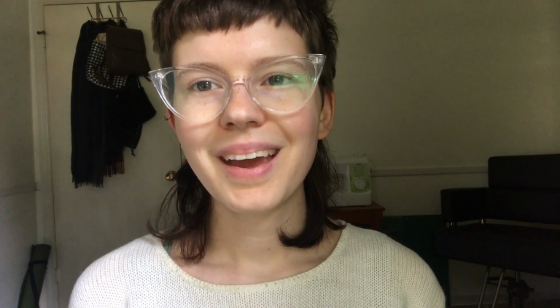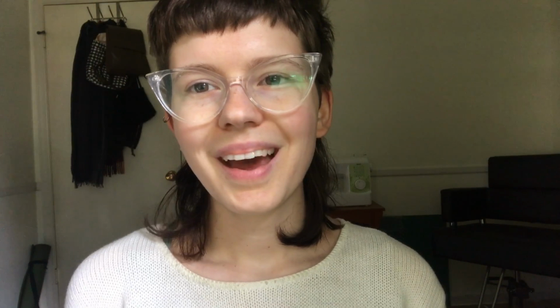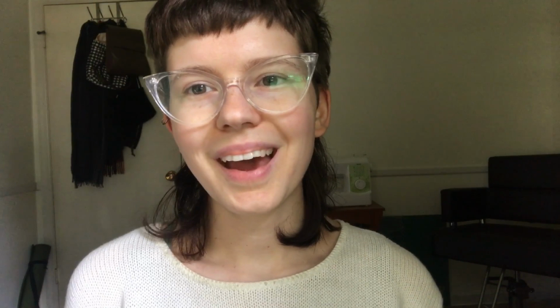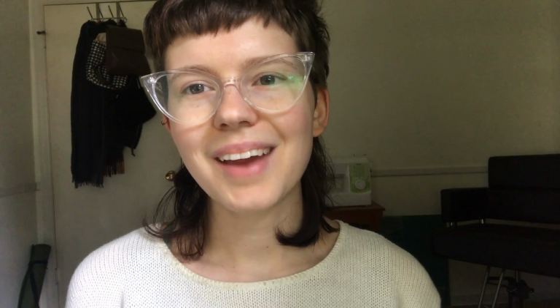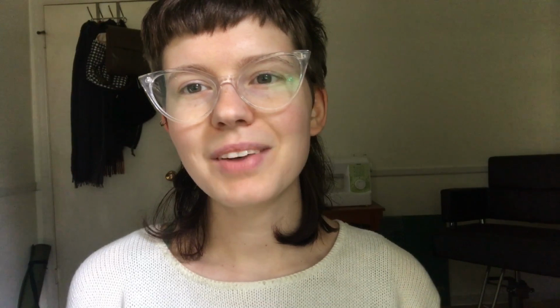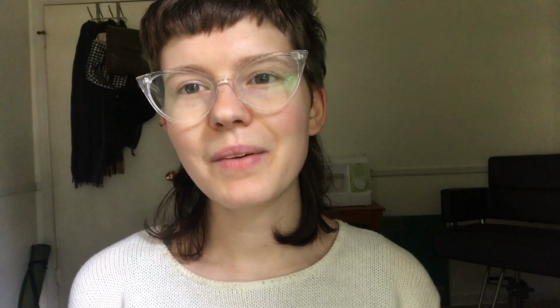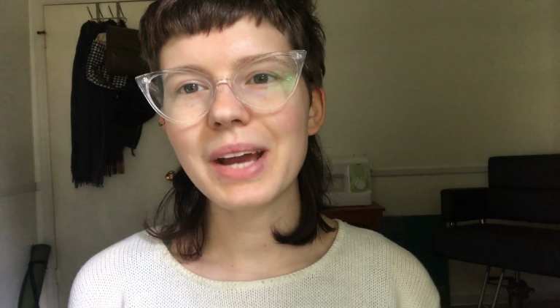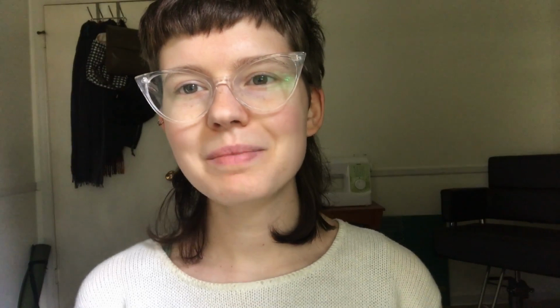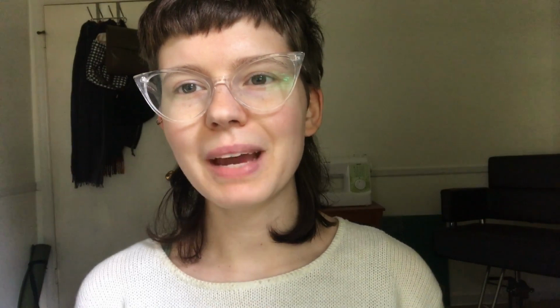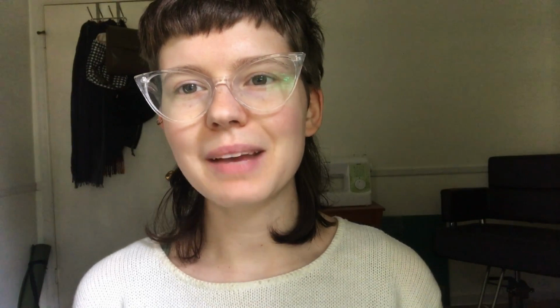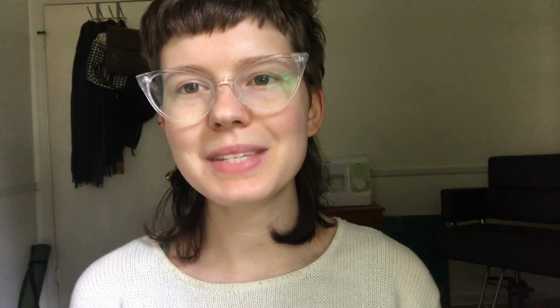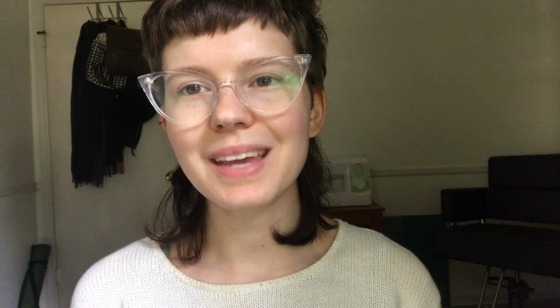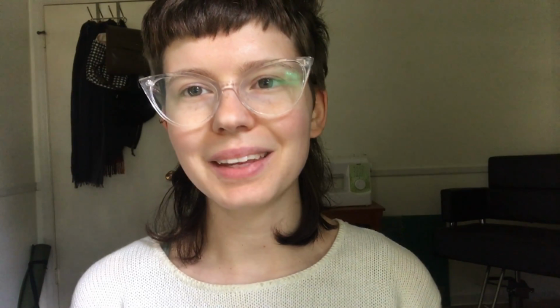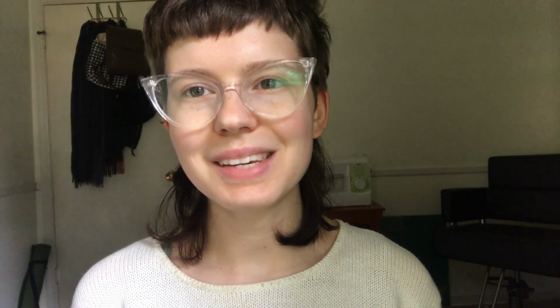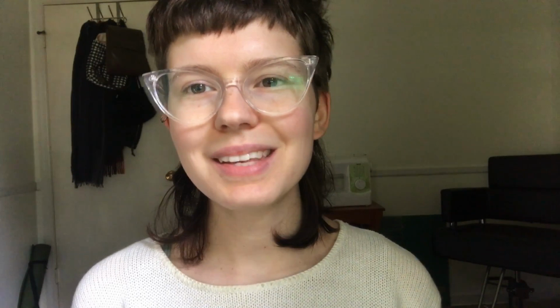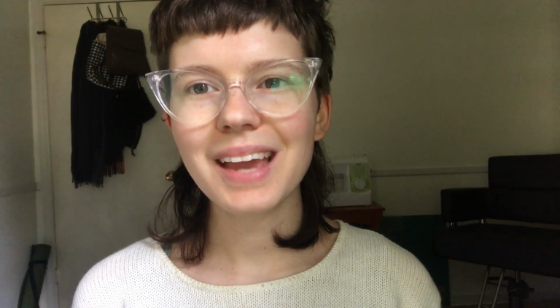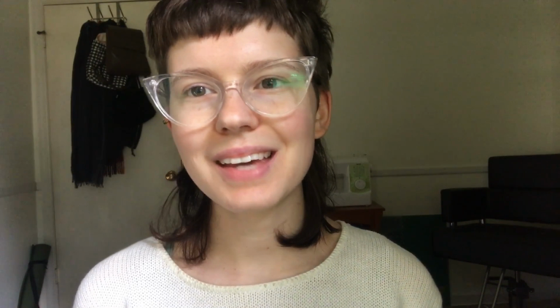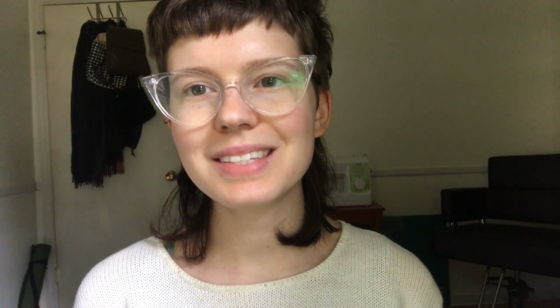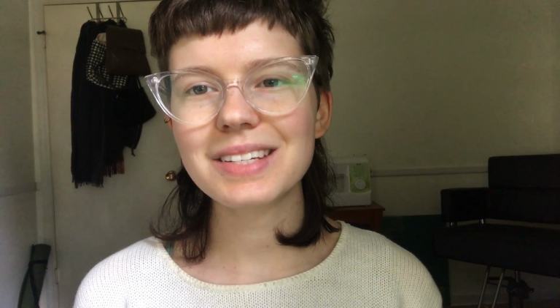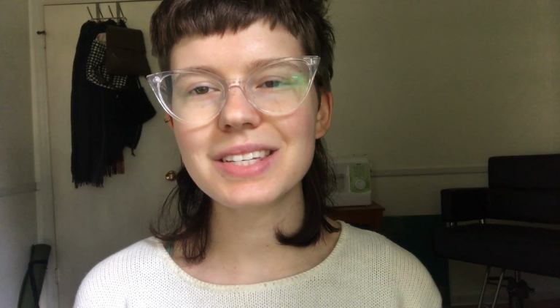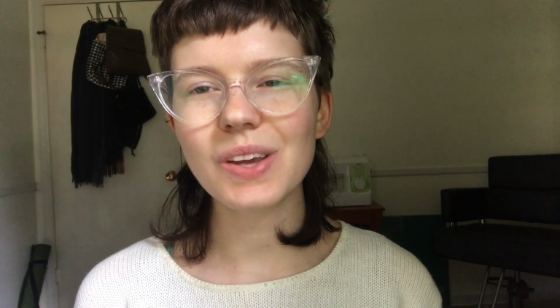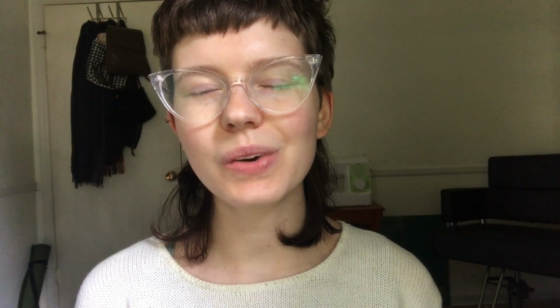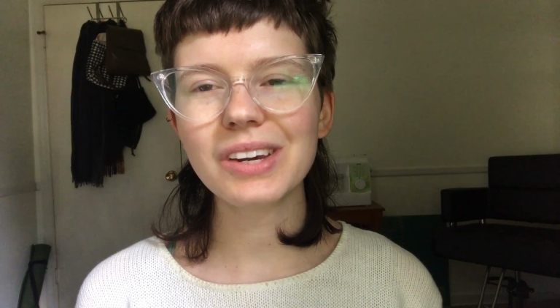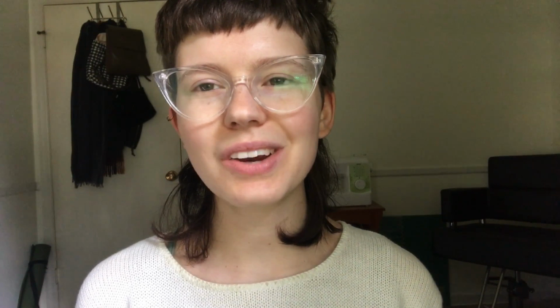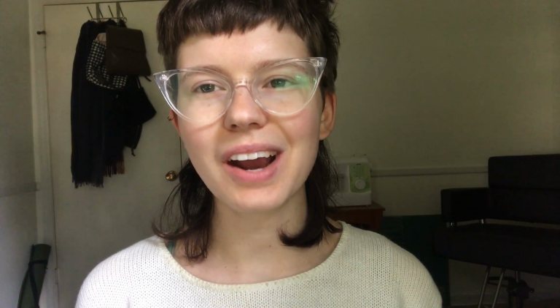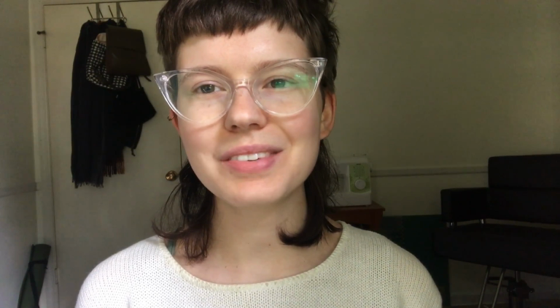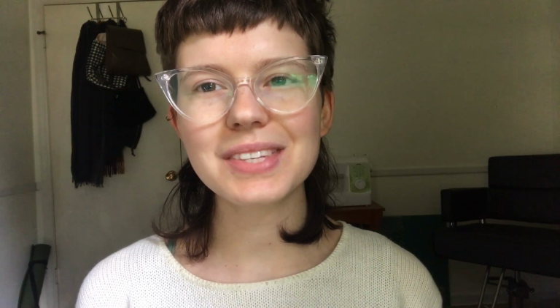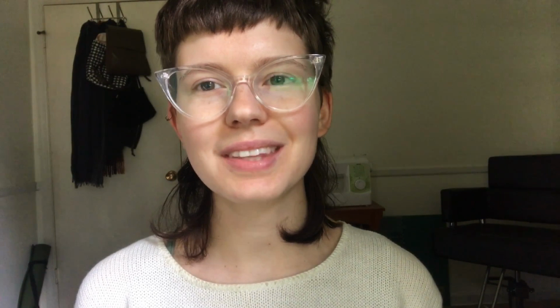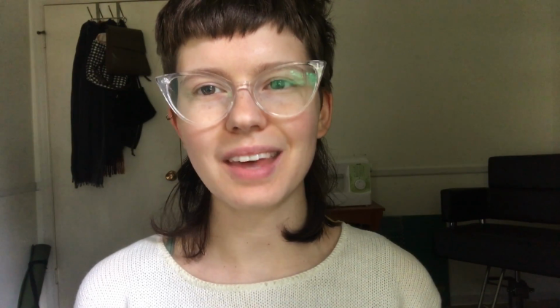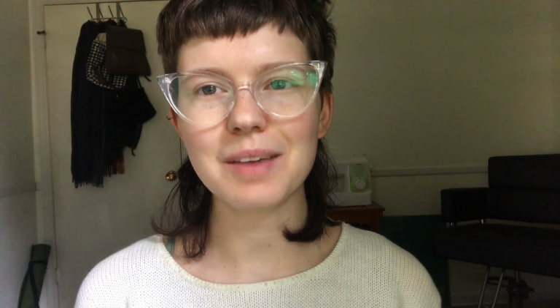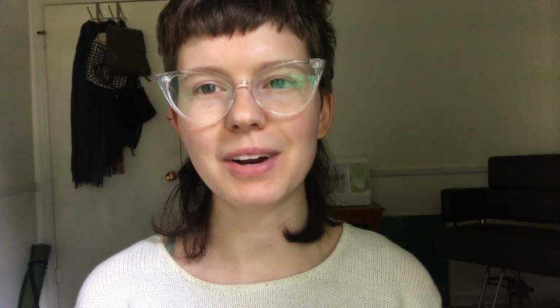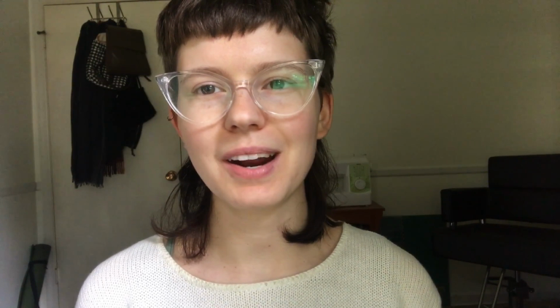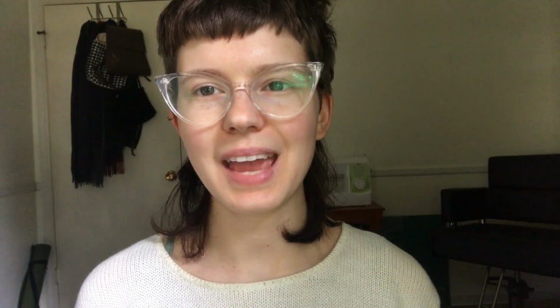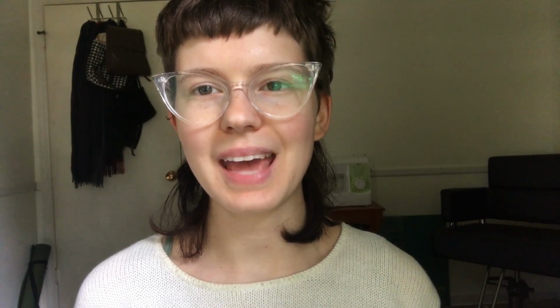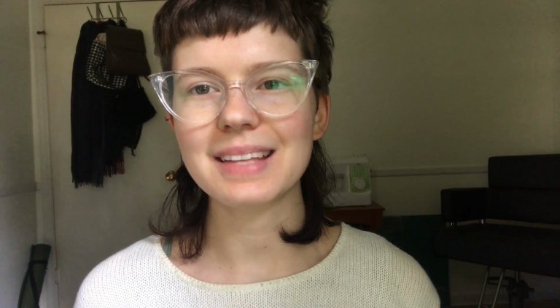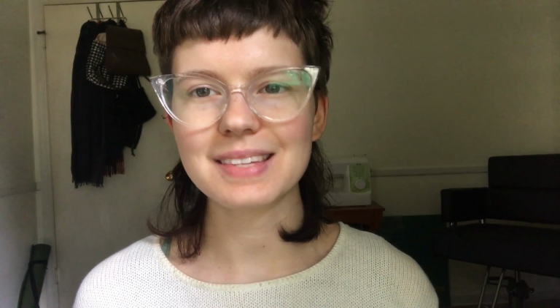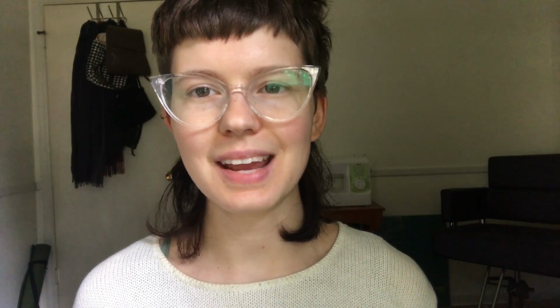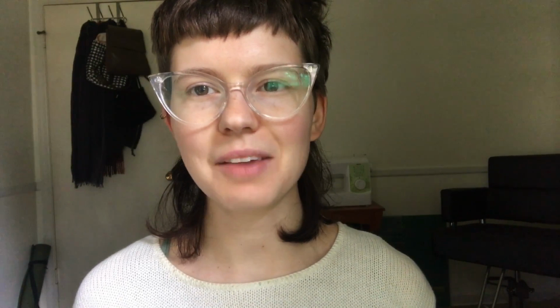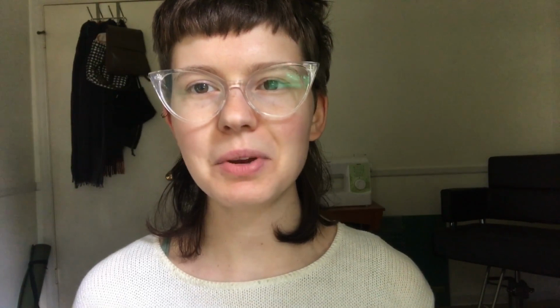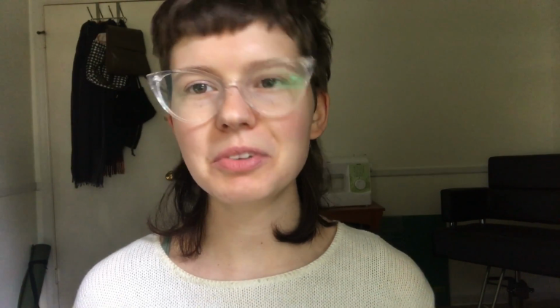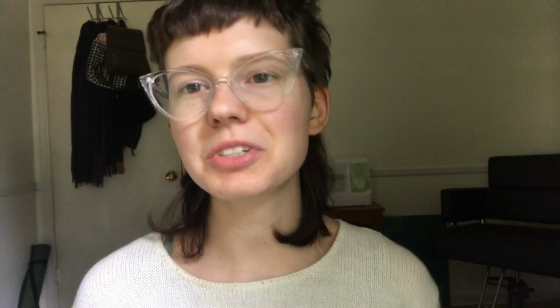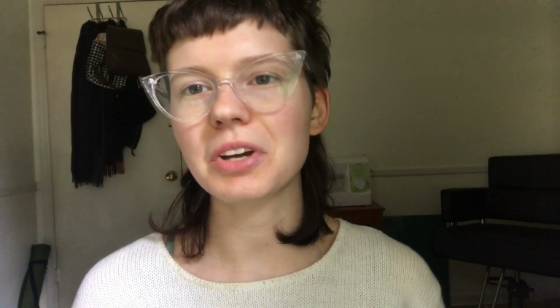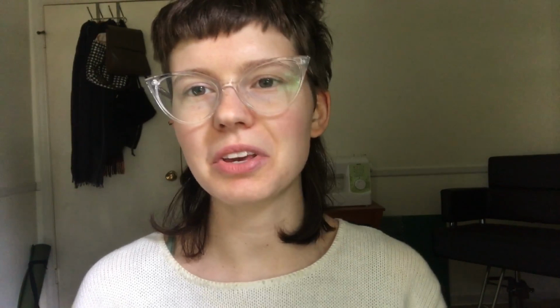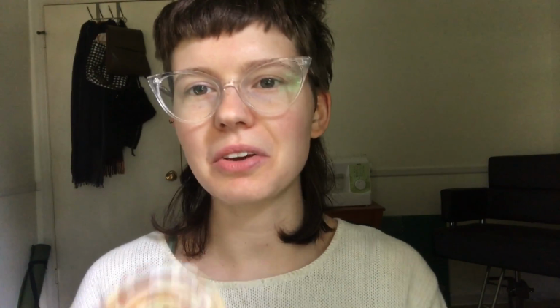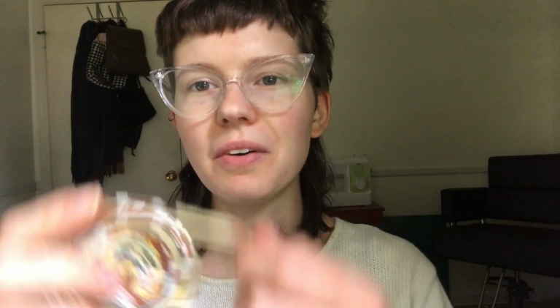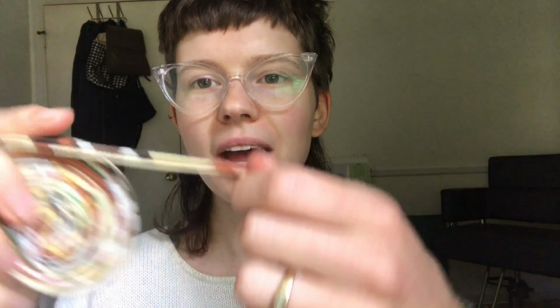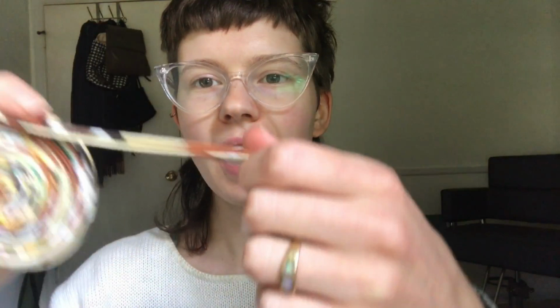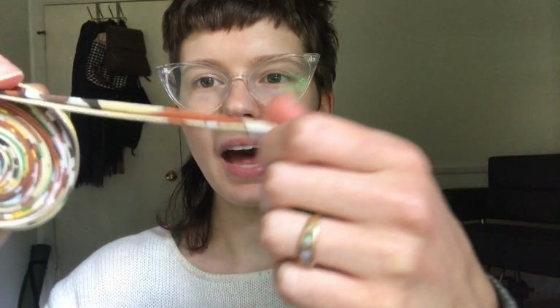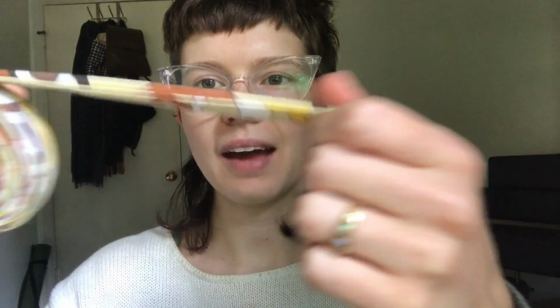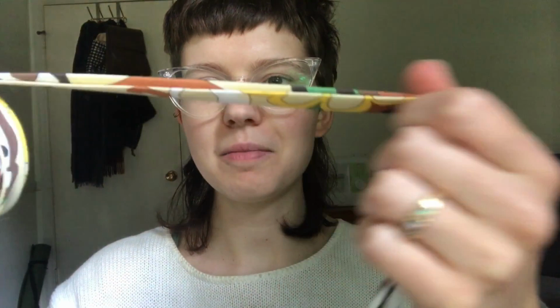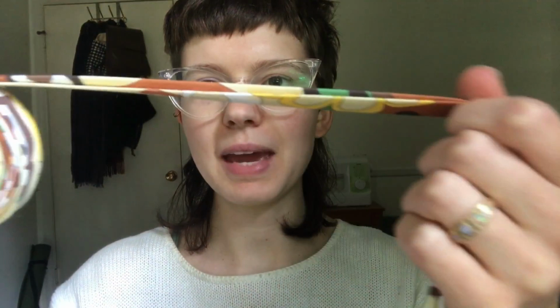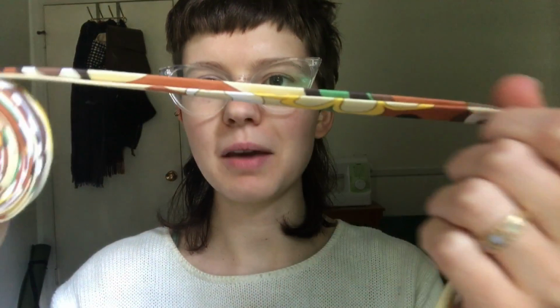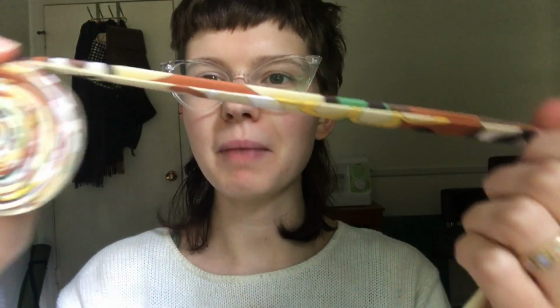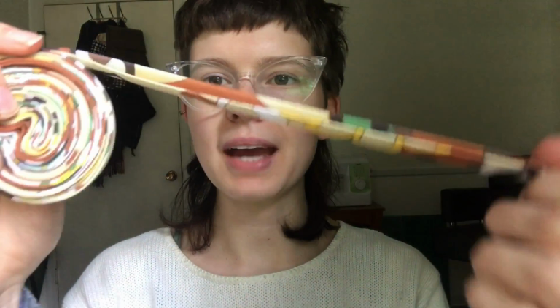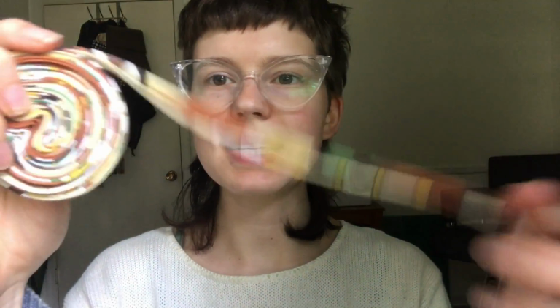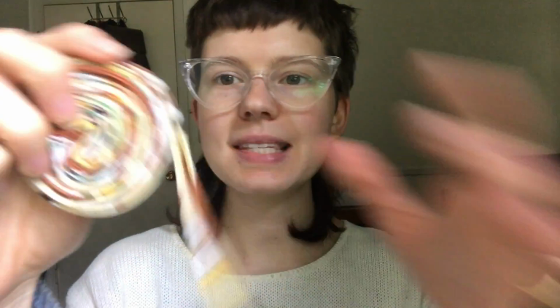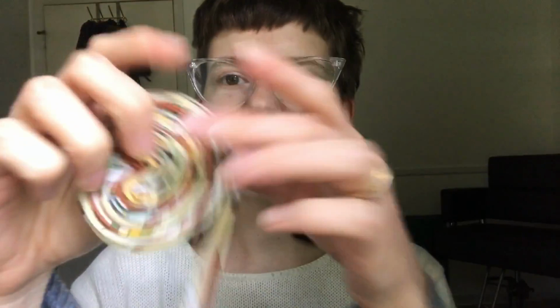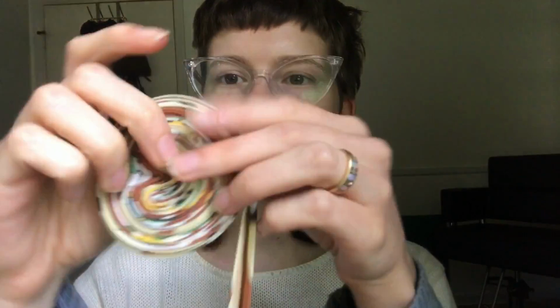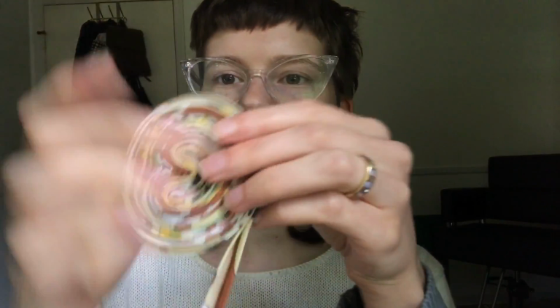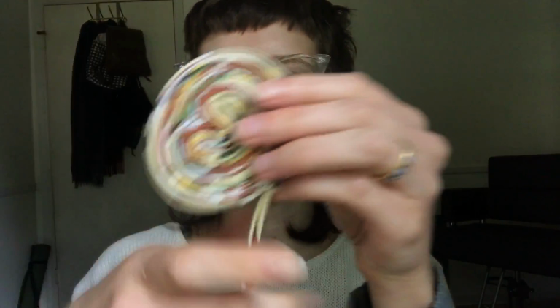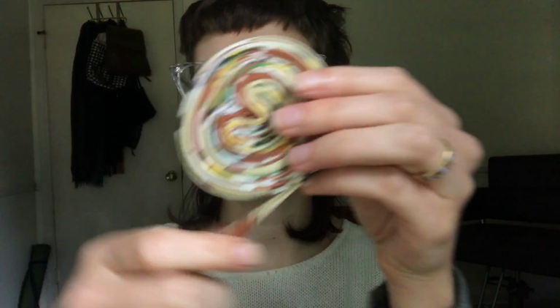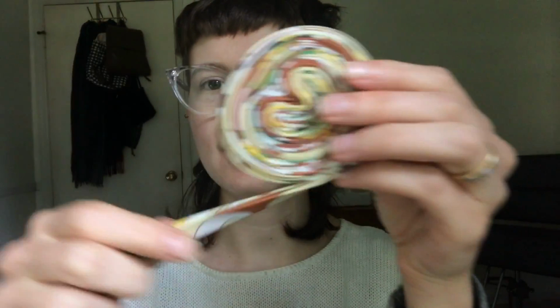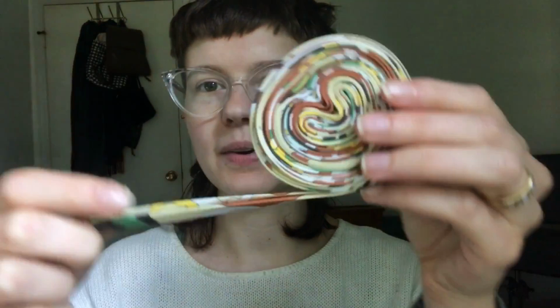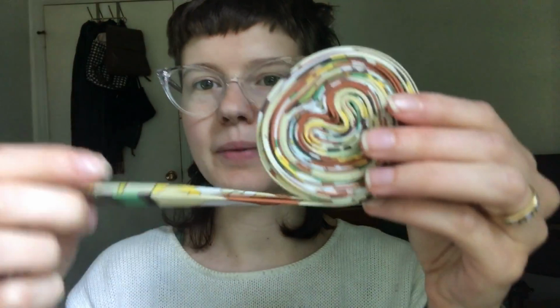Hi everyone, my name is Ellie. I teach sewing and crafts at the library and today I'm going to show you how to make bias tape at home.